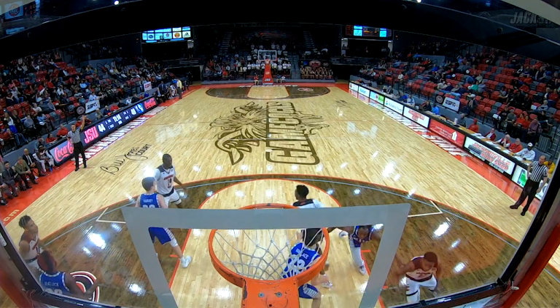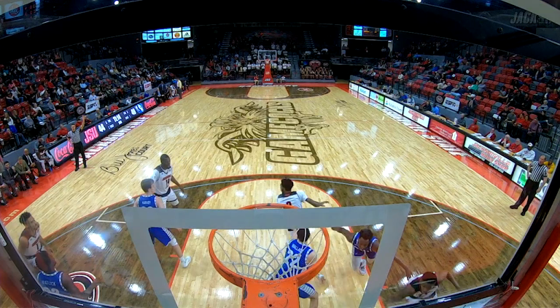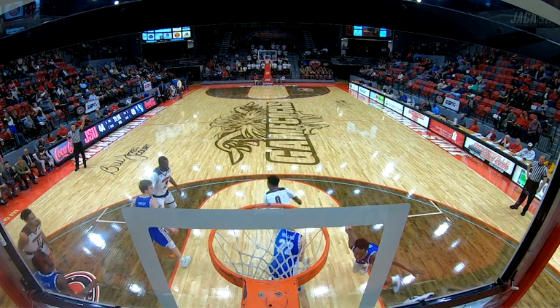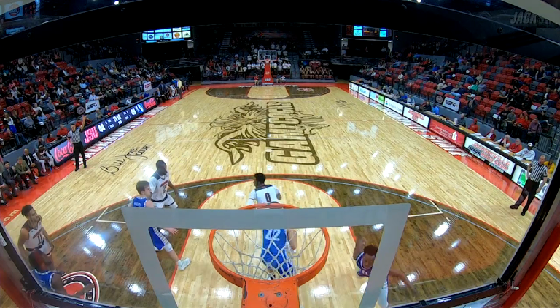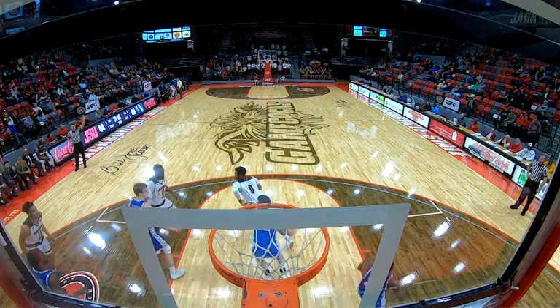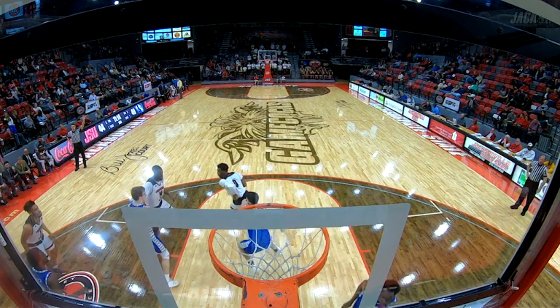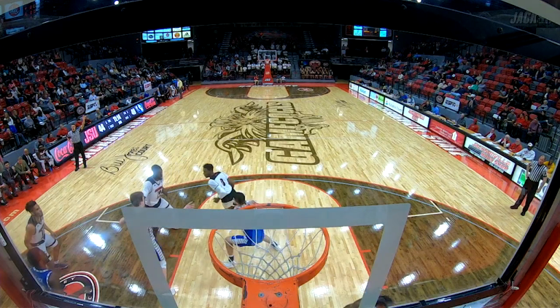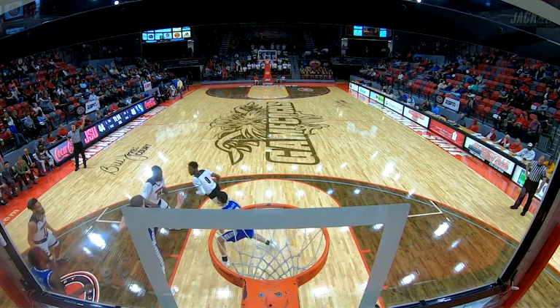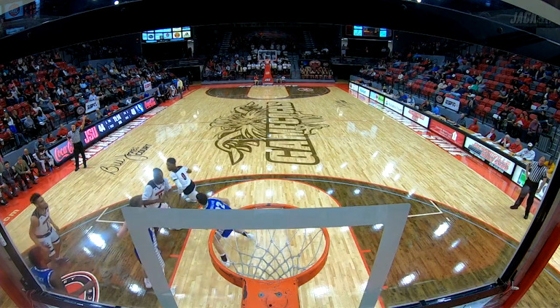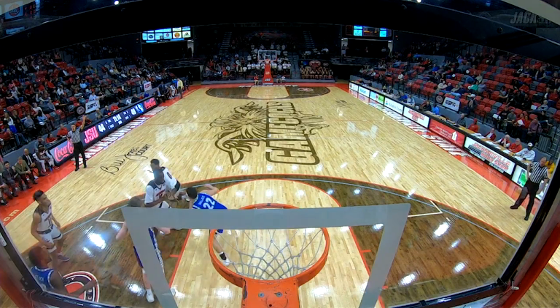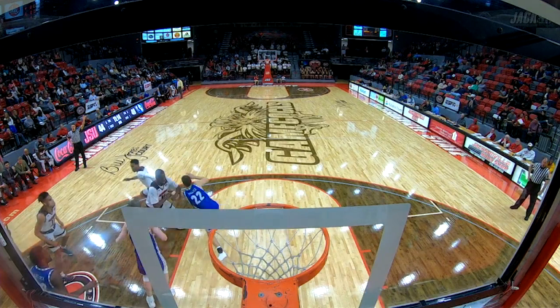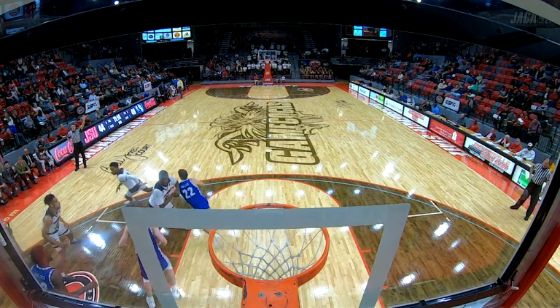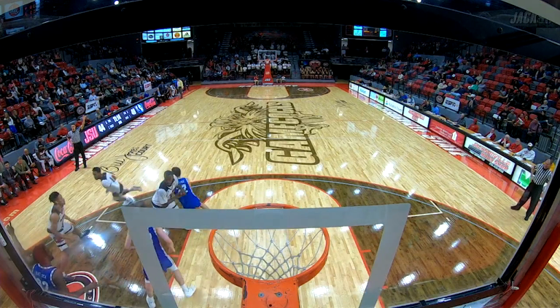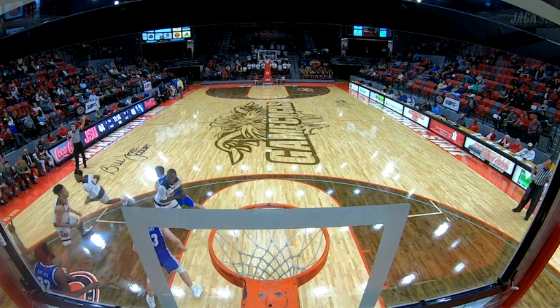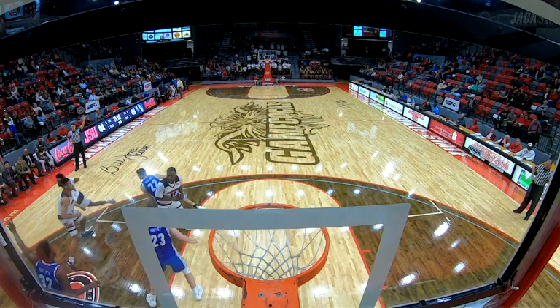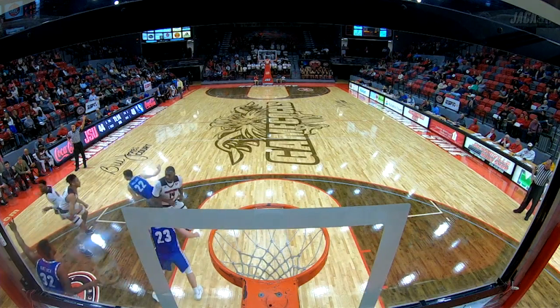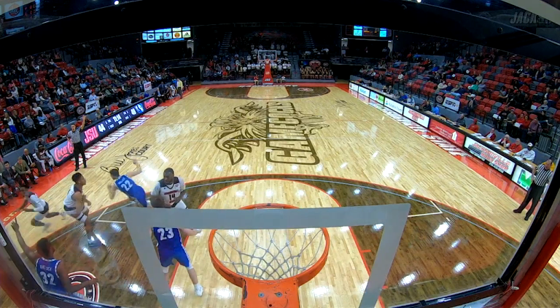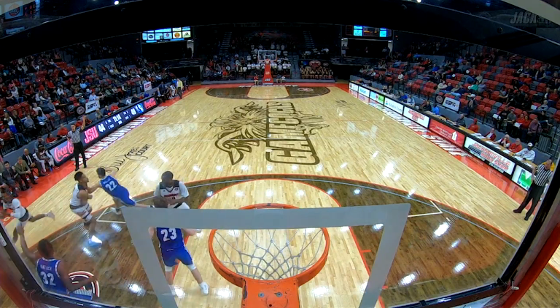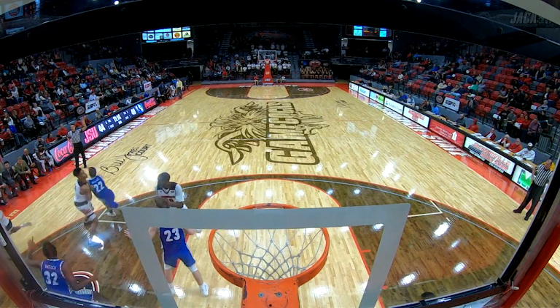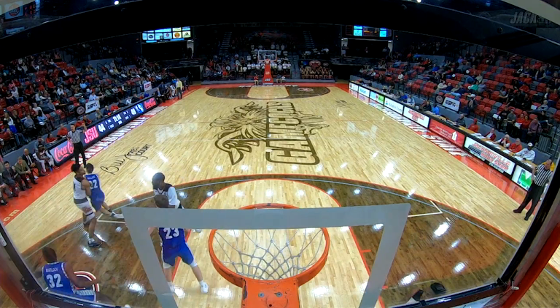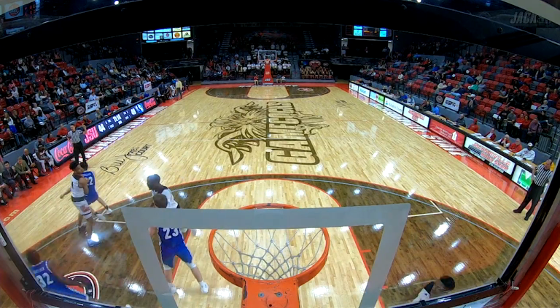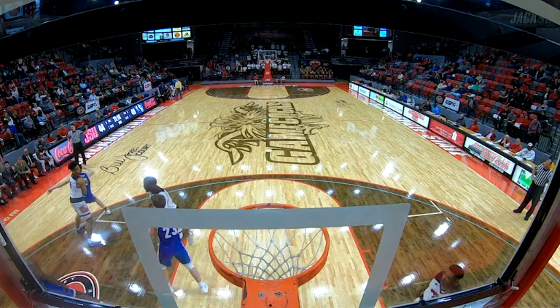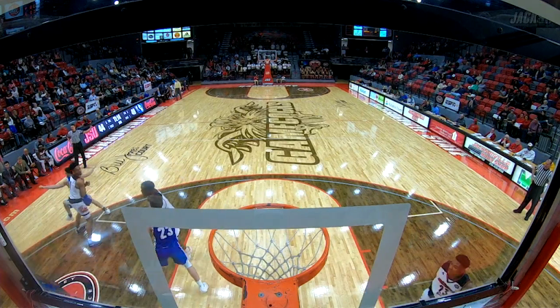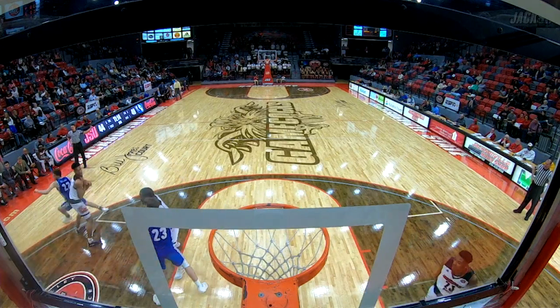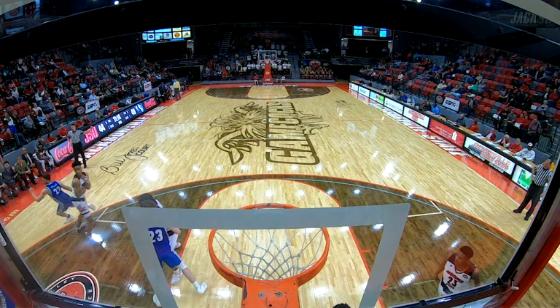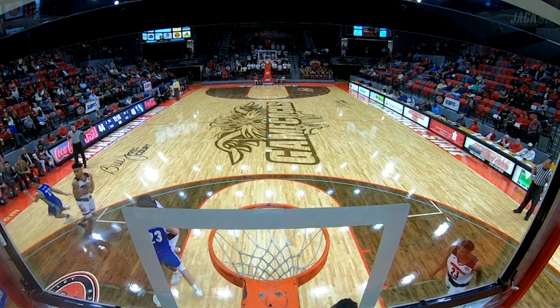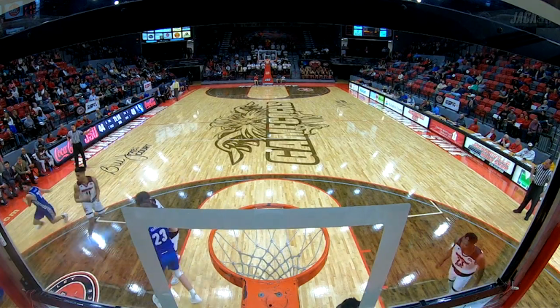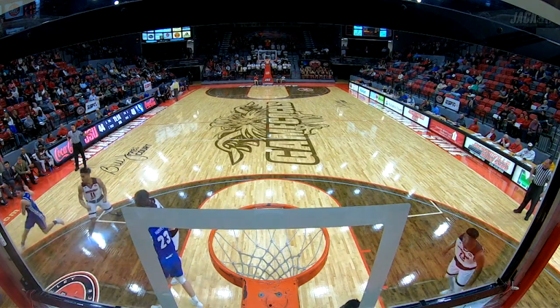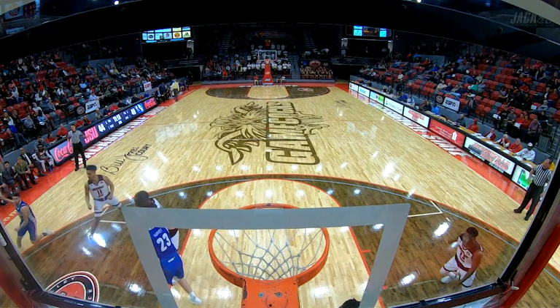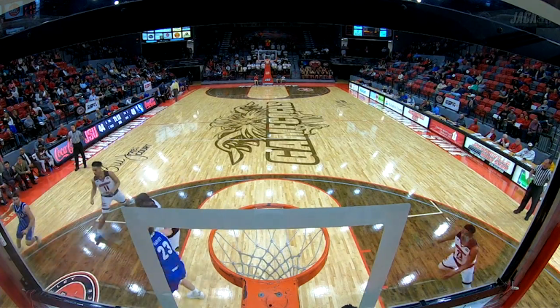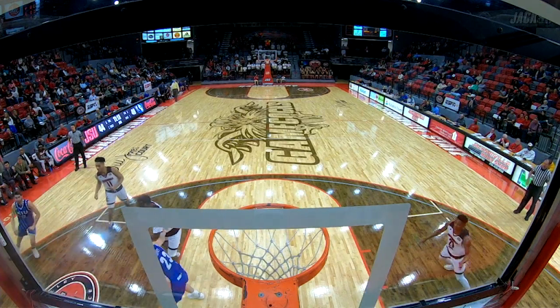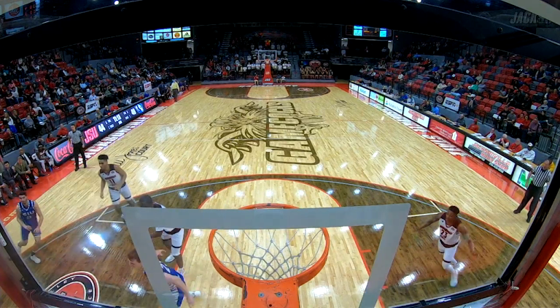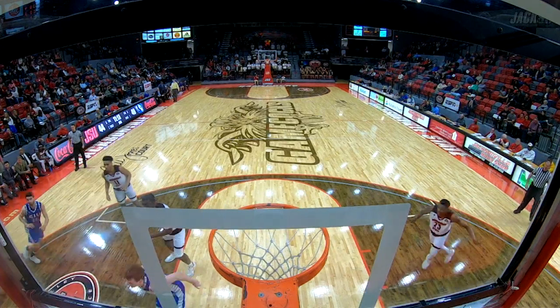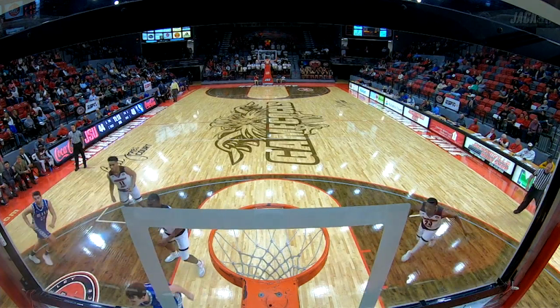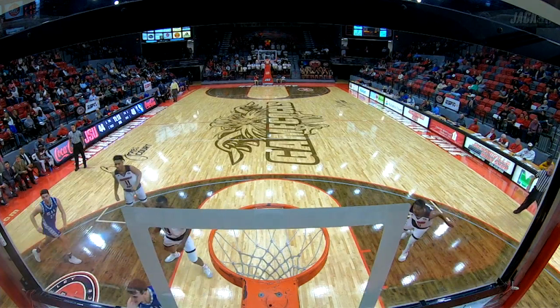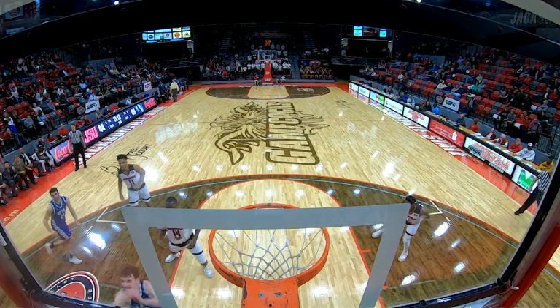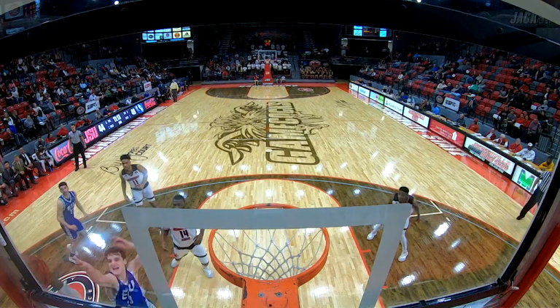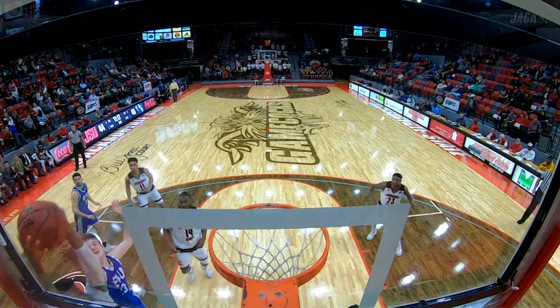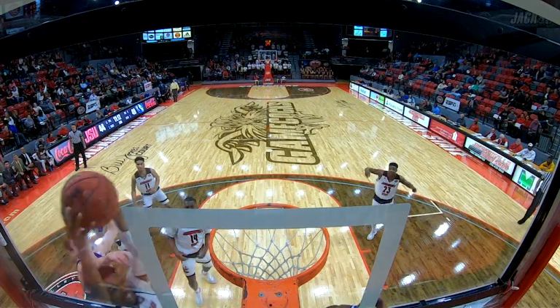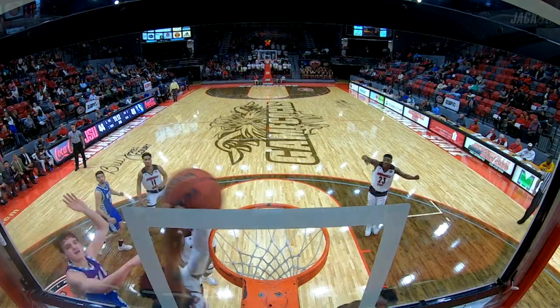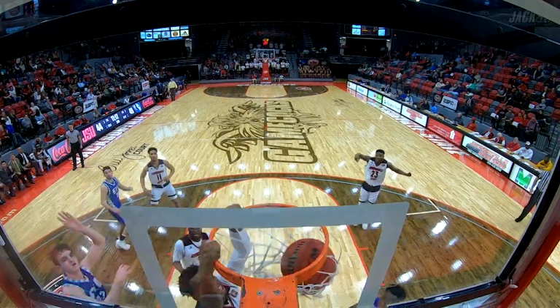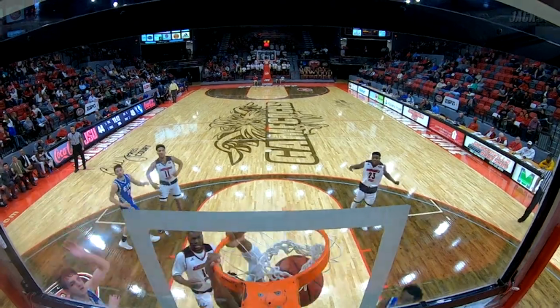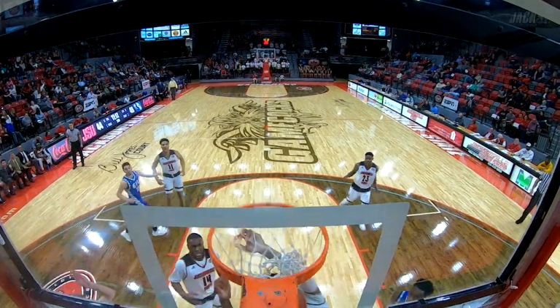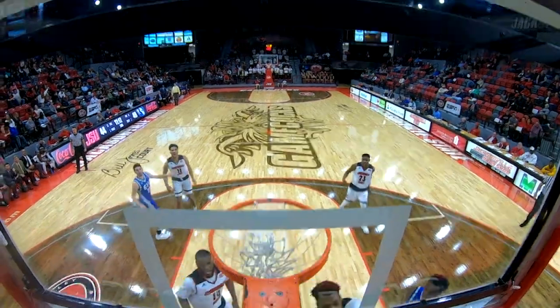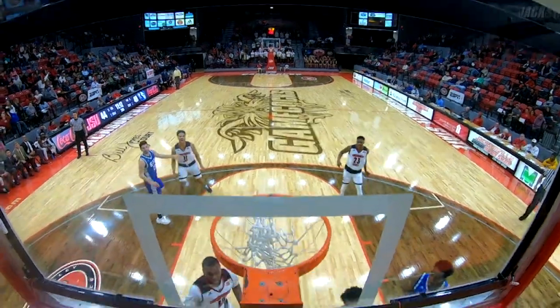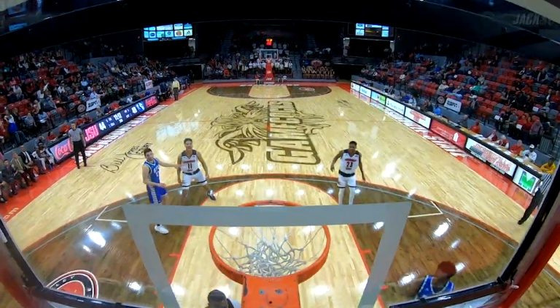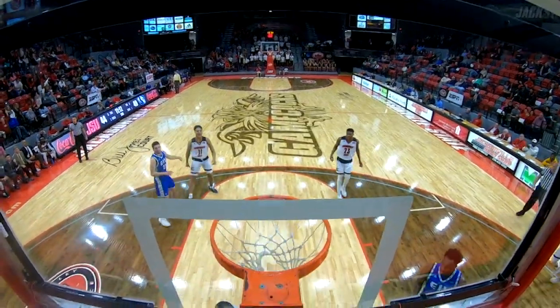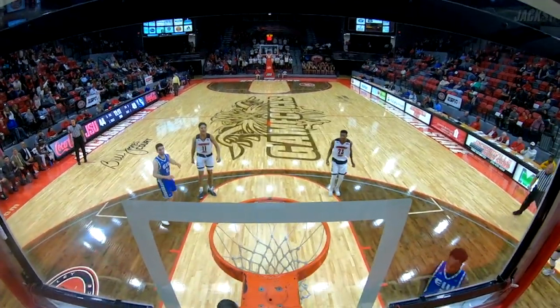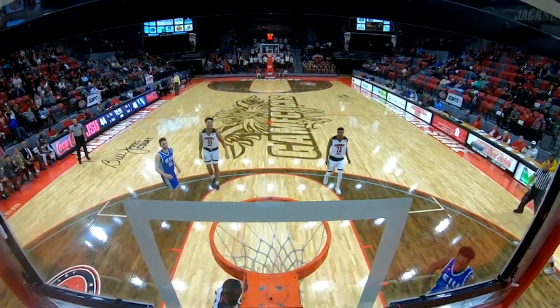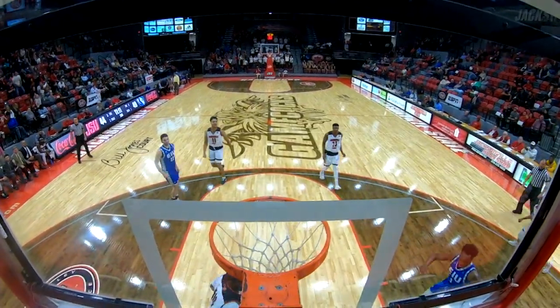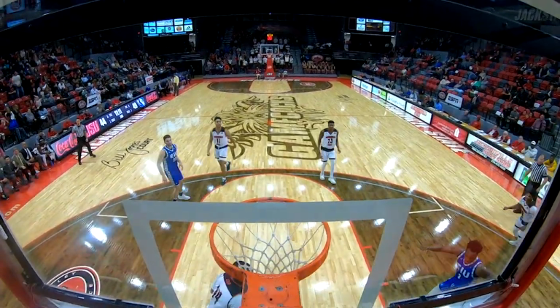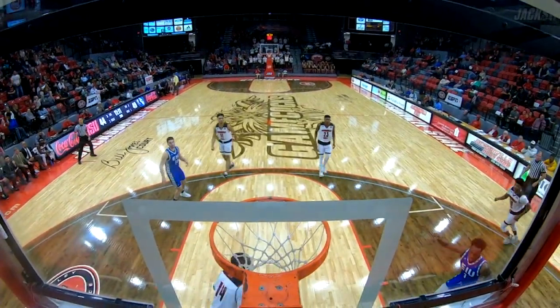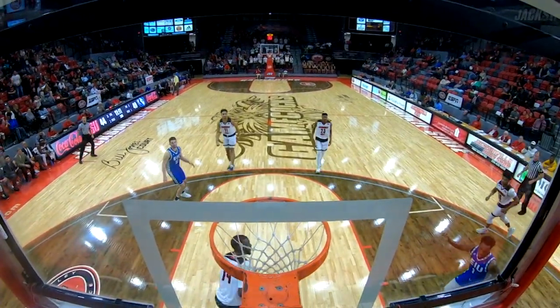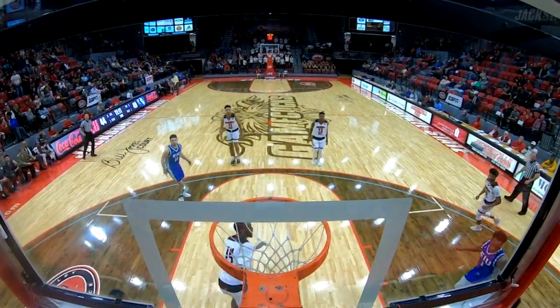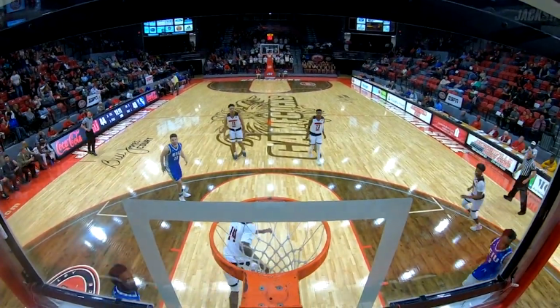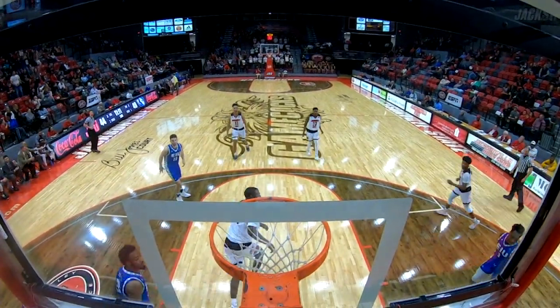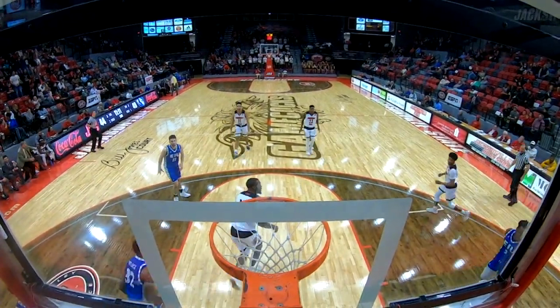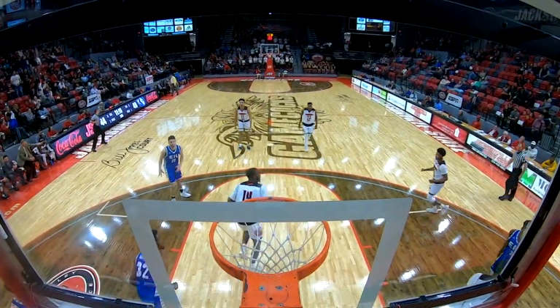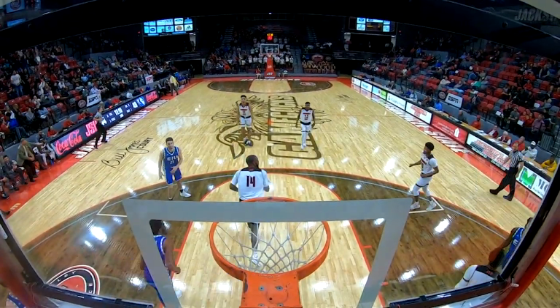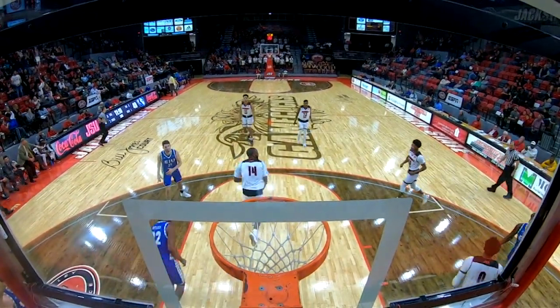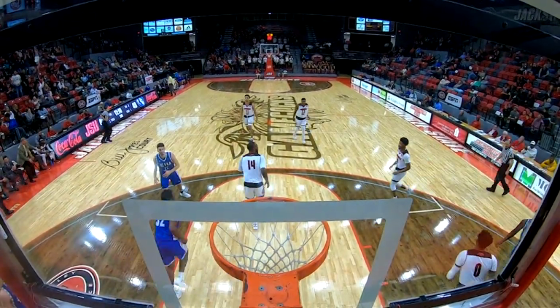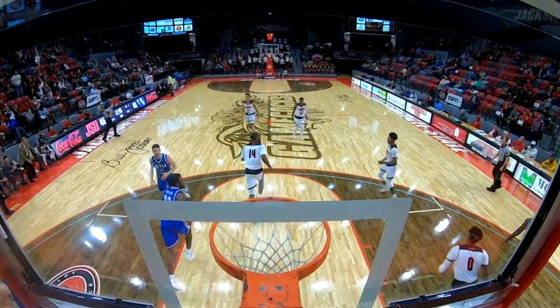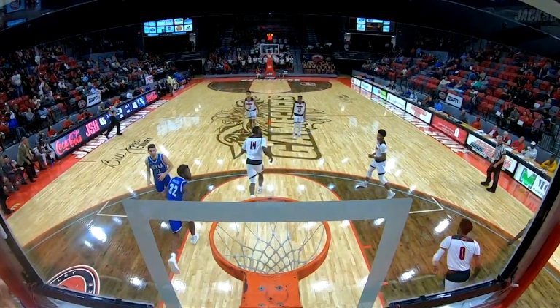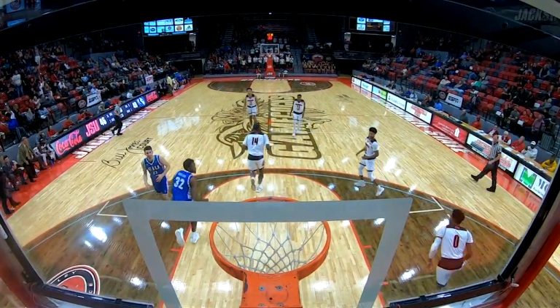Over a two-minute drought as far as field goals are going. Gregory drives and there's the elevation.